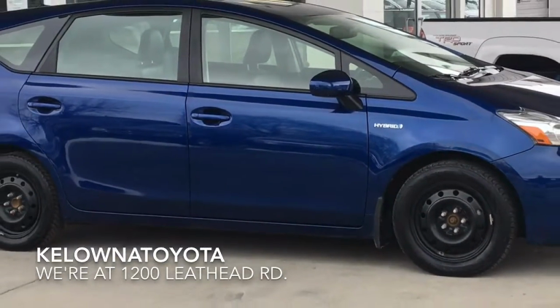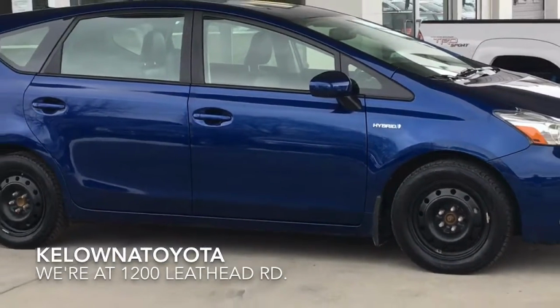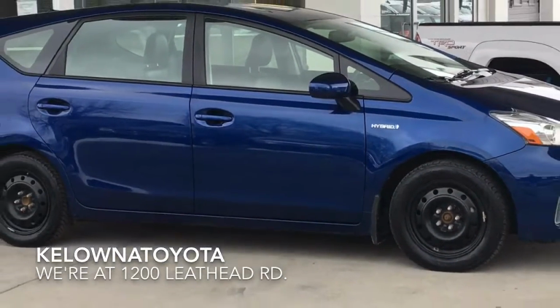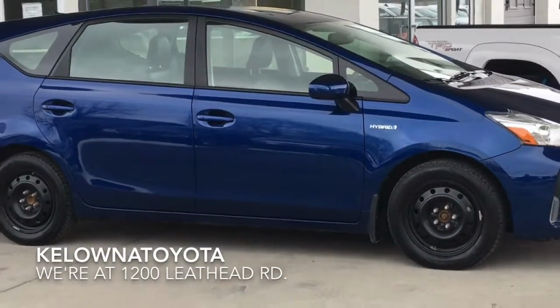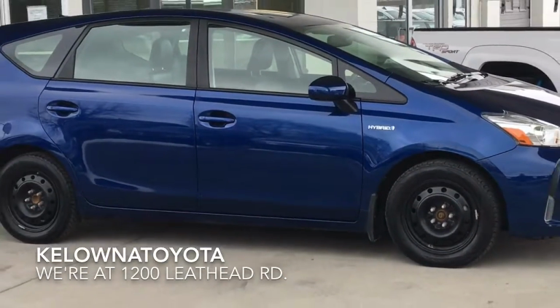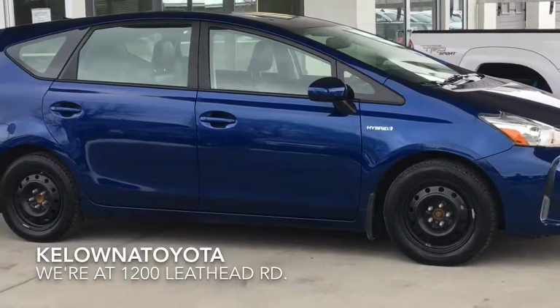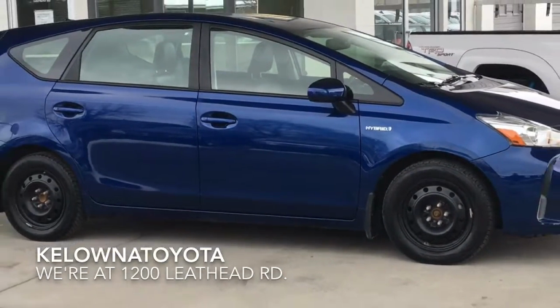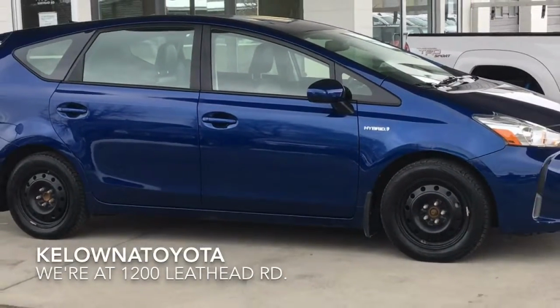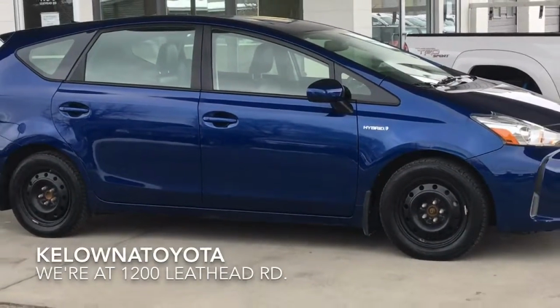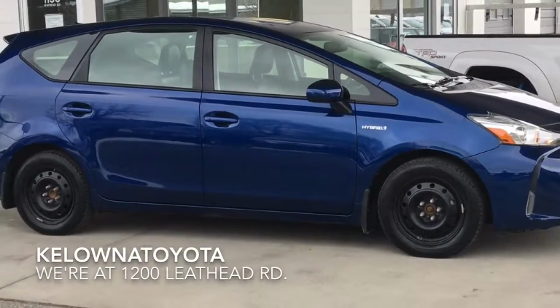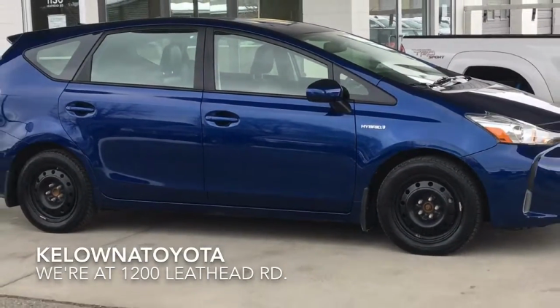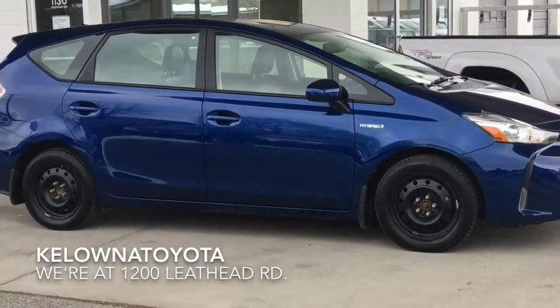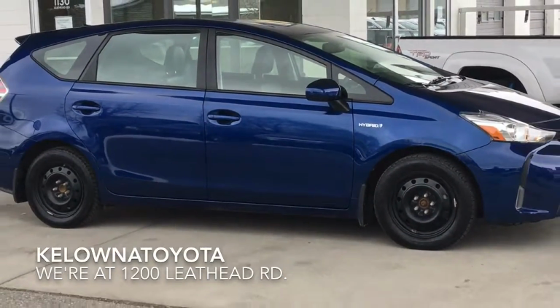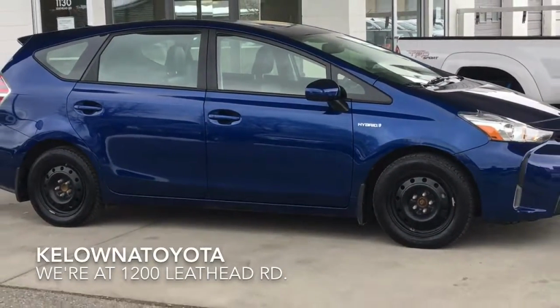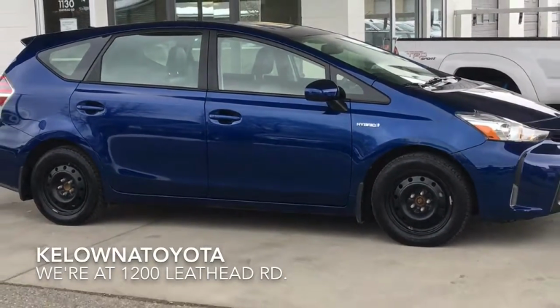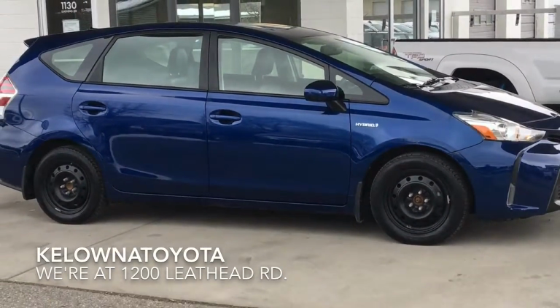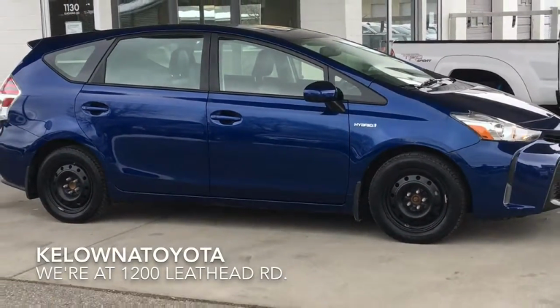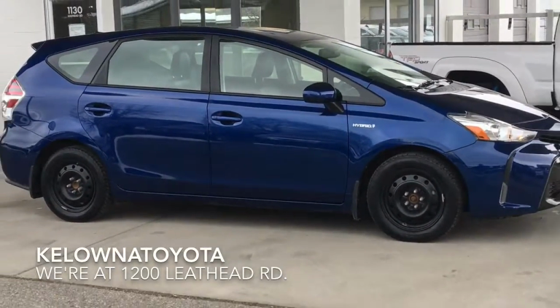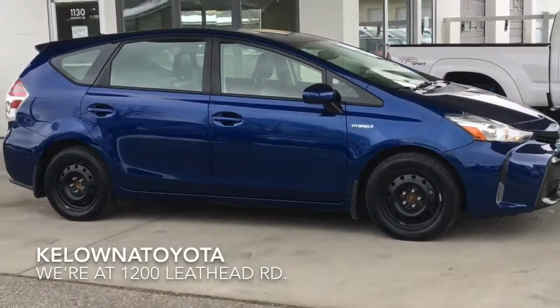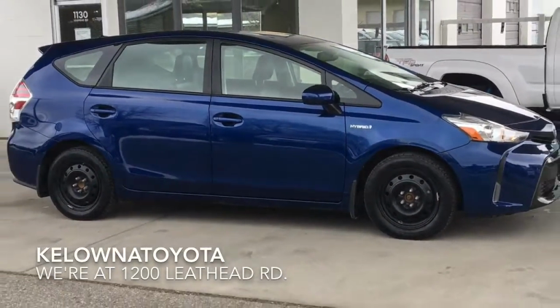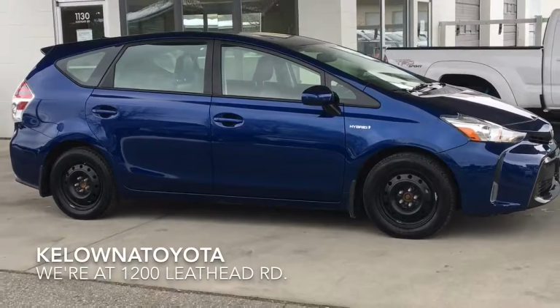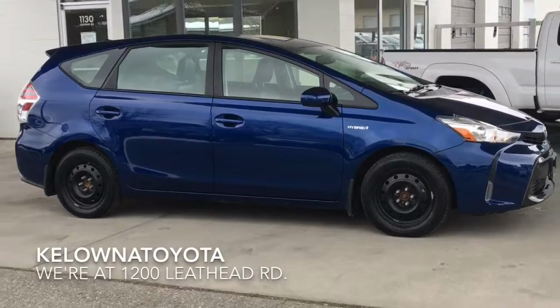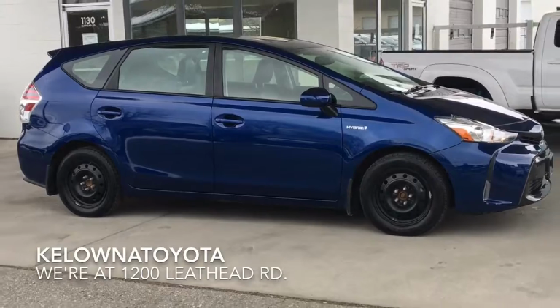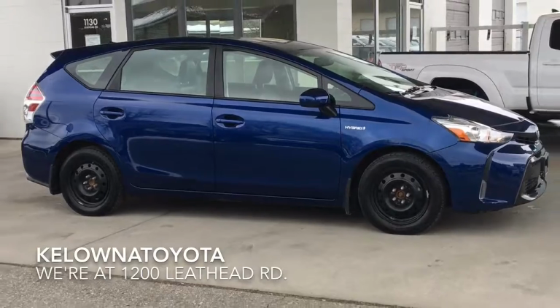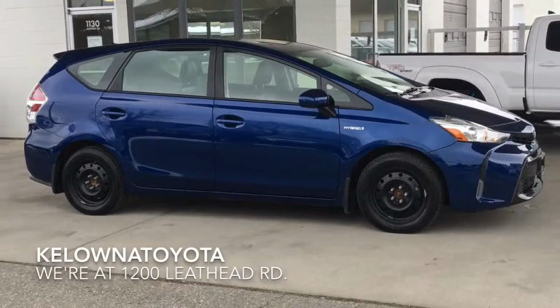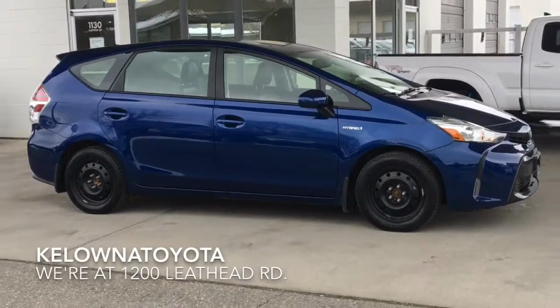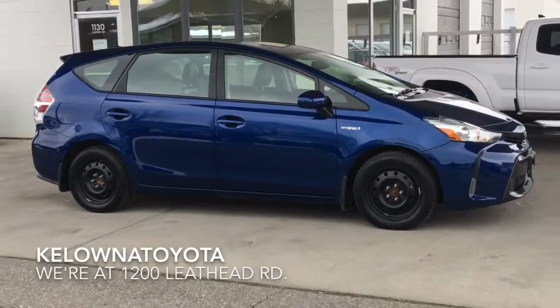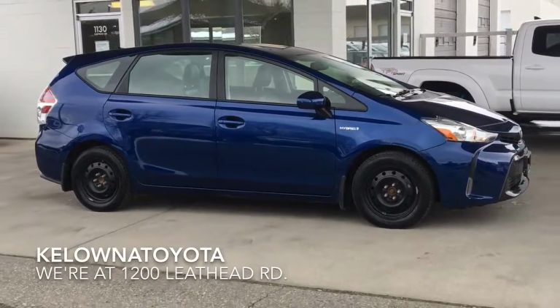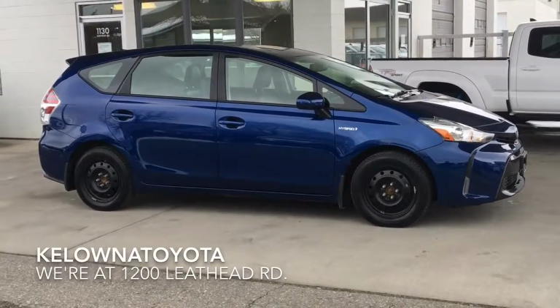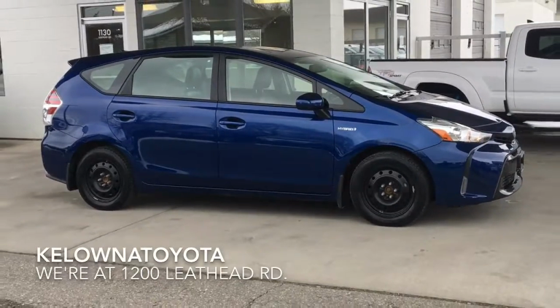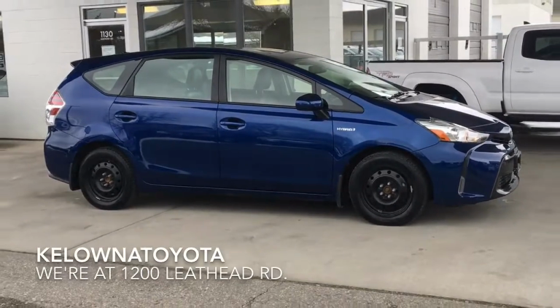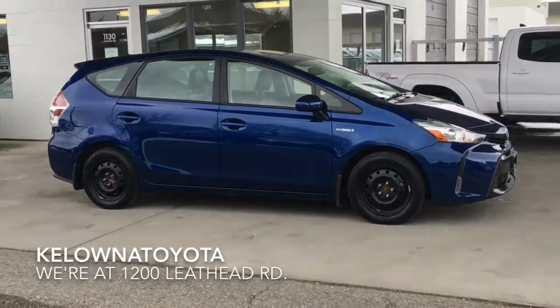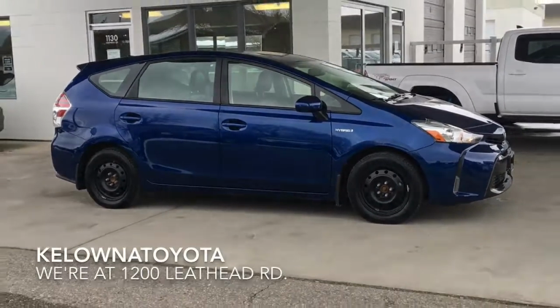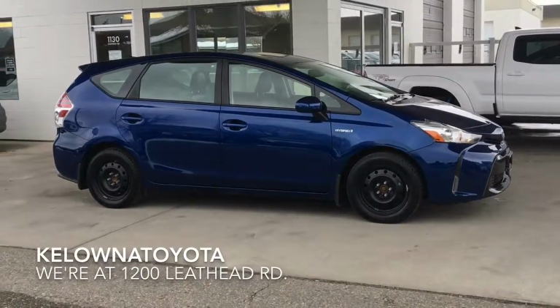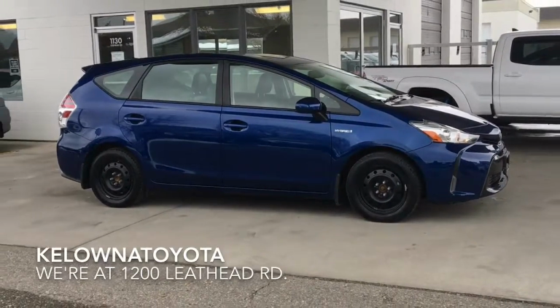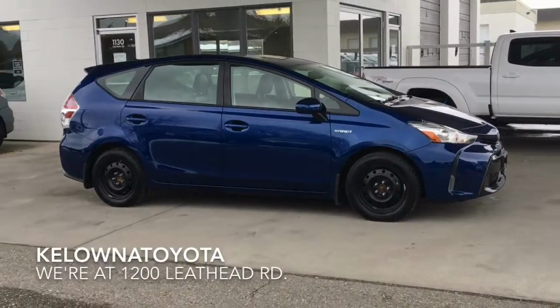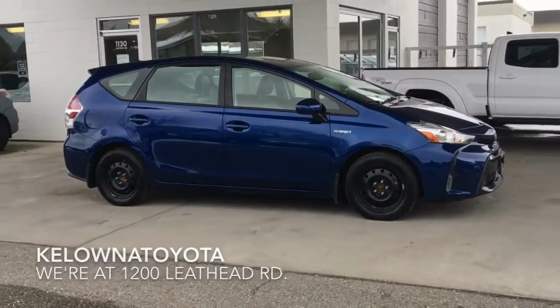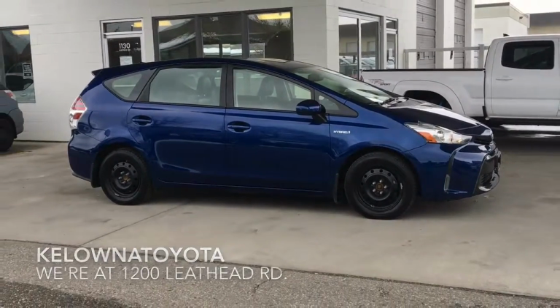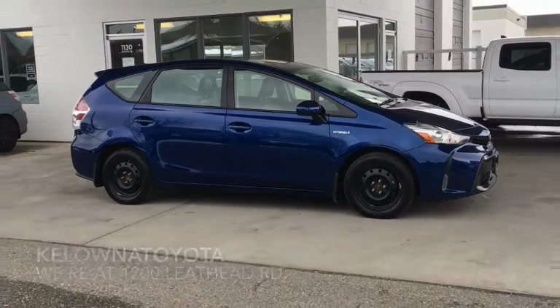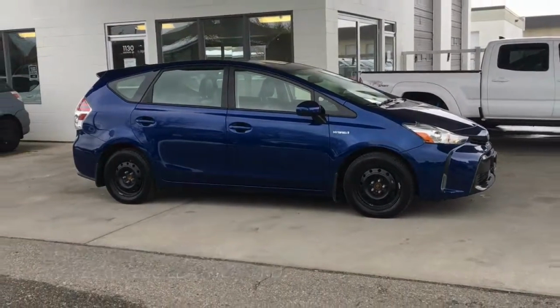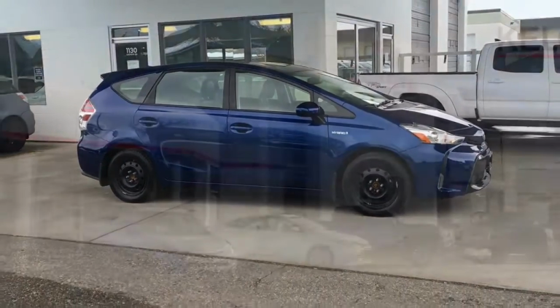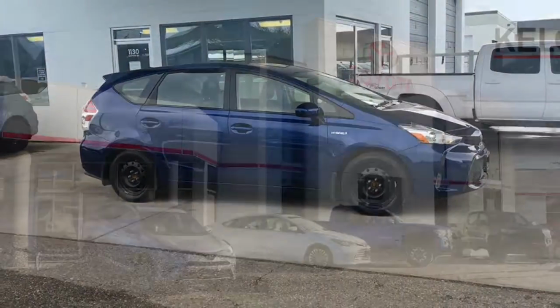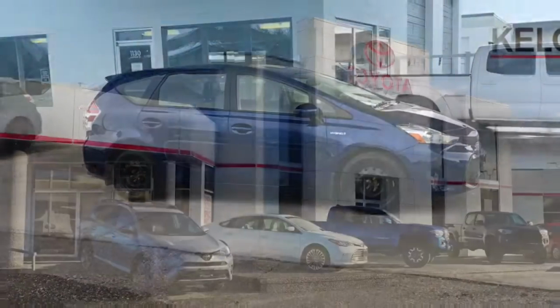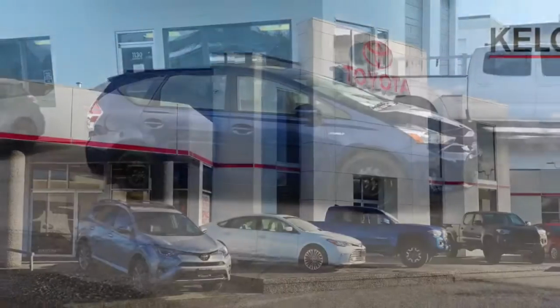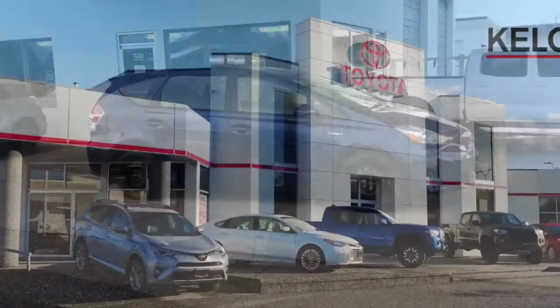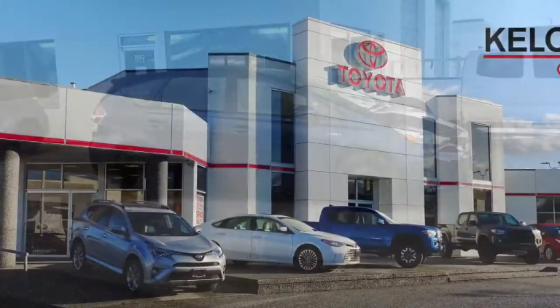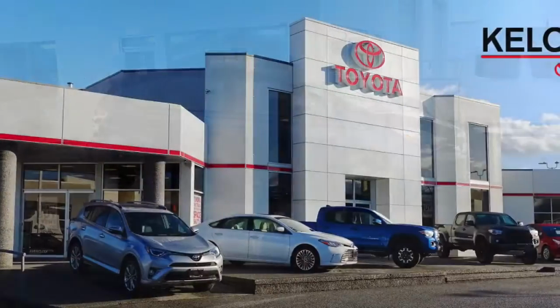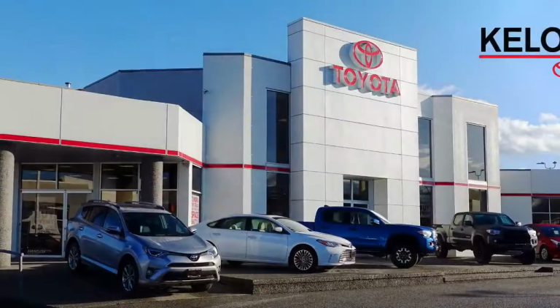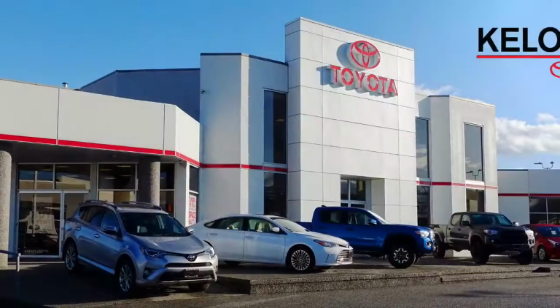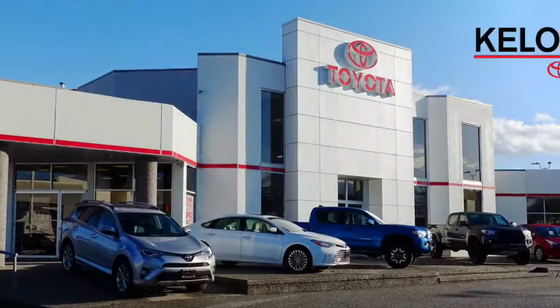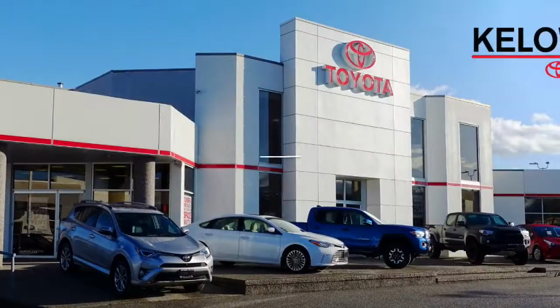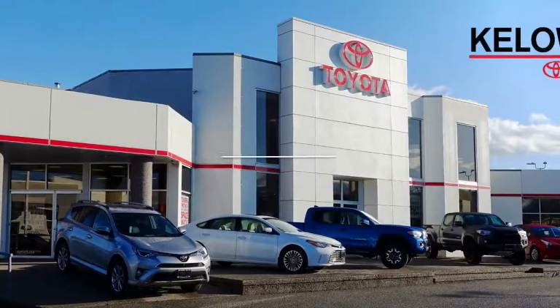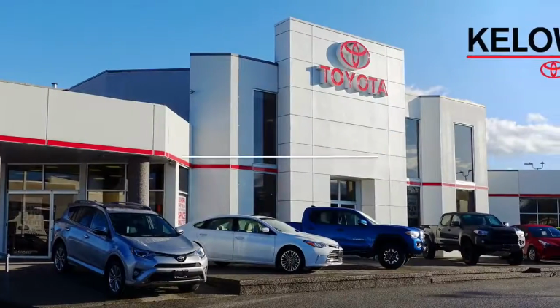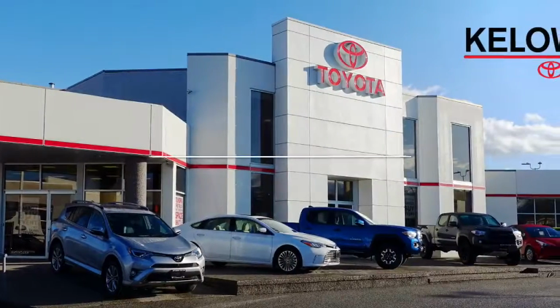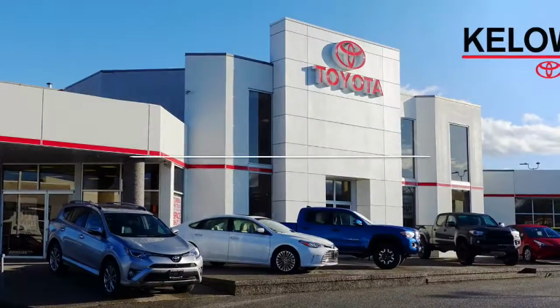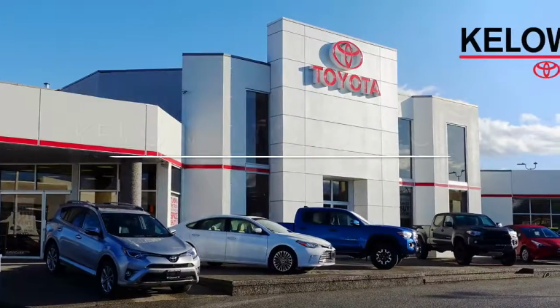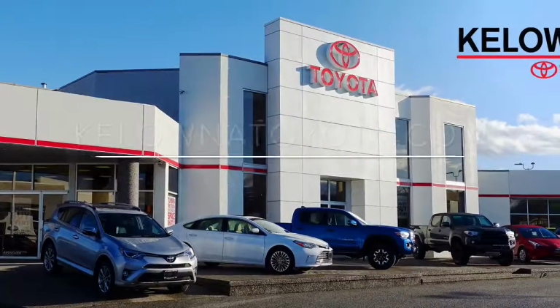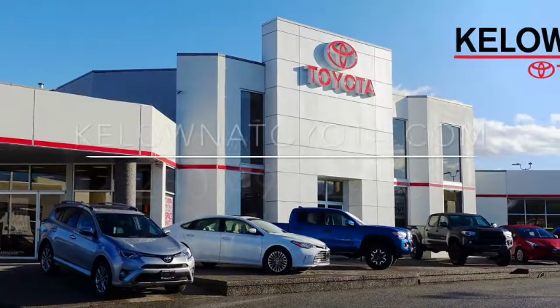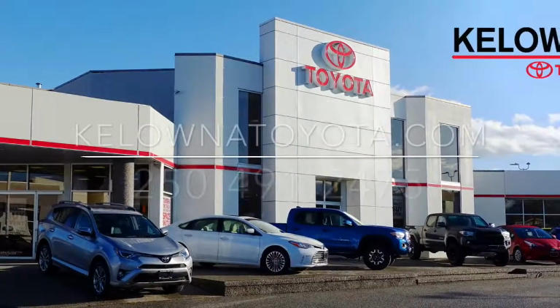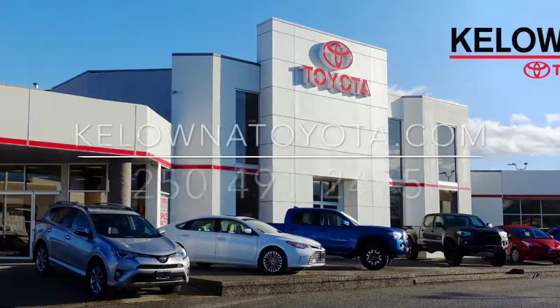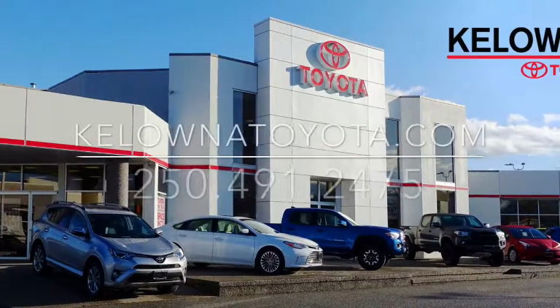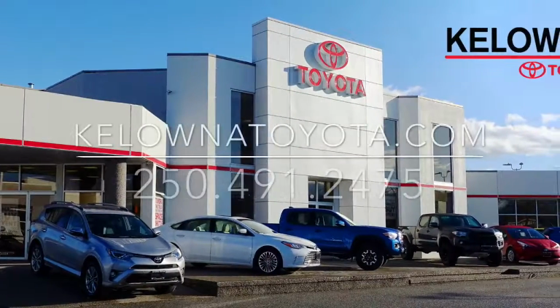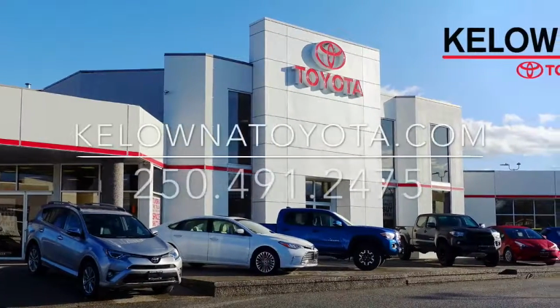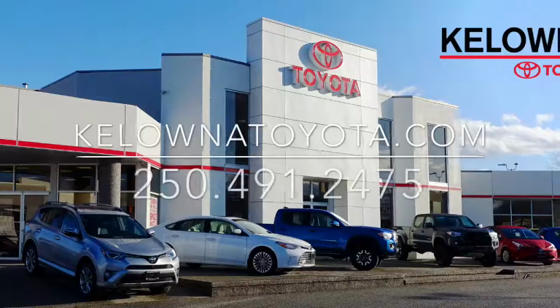Call today and book your test drive in this environmentally friendly 2015 Toyota Prius V, or stop by for a look. We're at 1200 Leith Head Road in Kelowna.